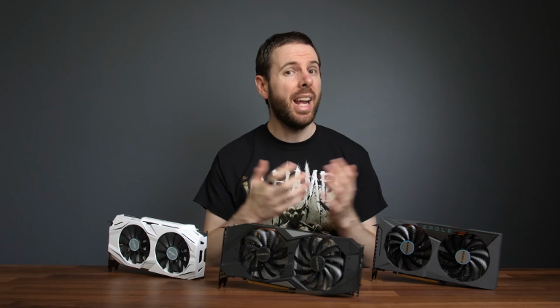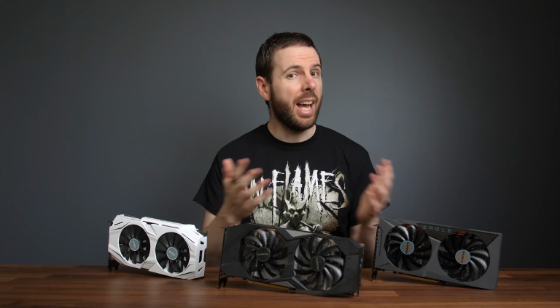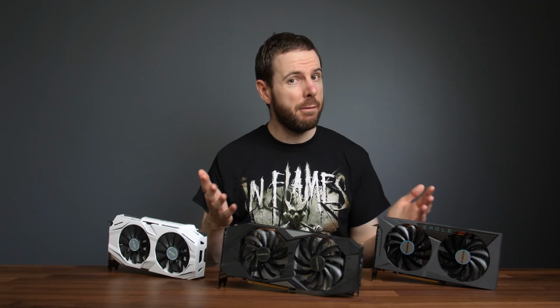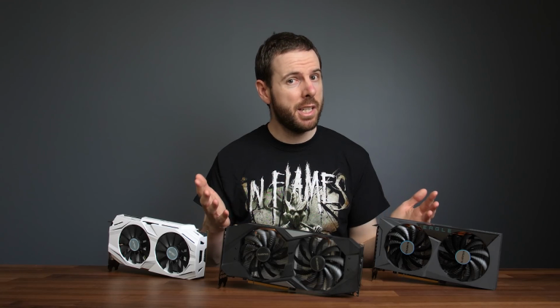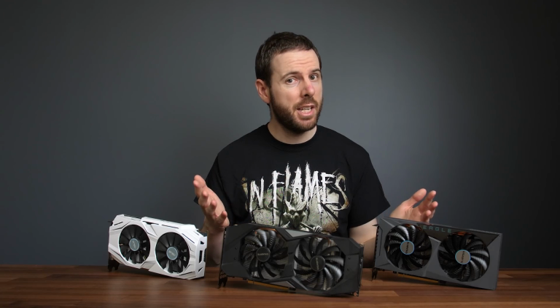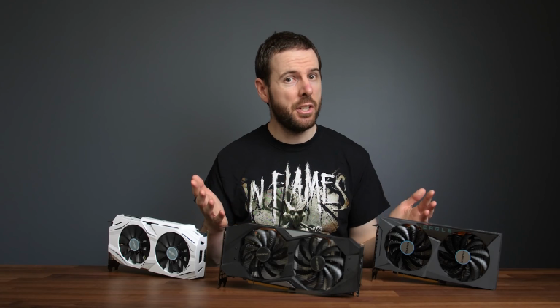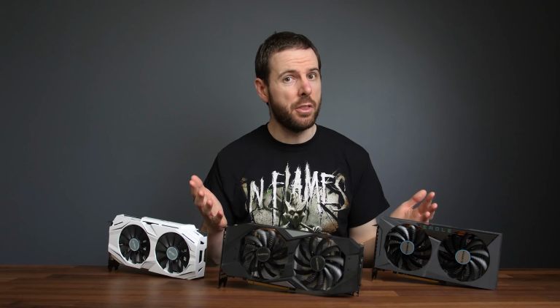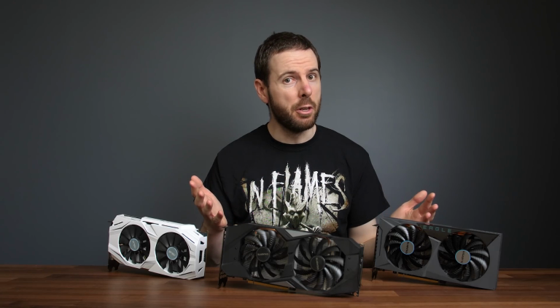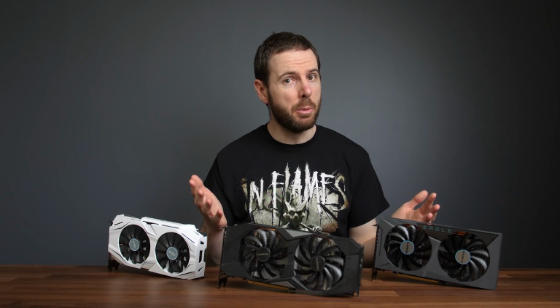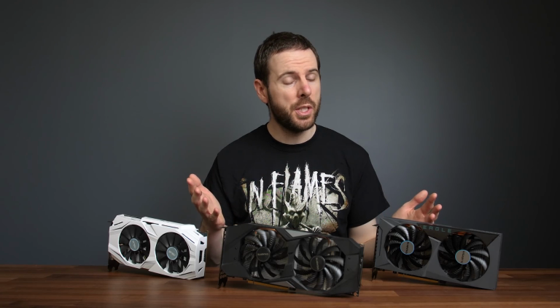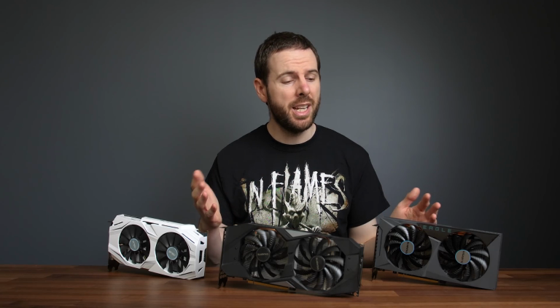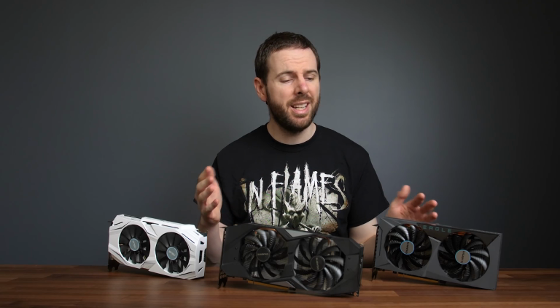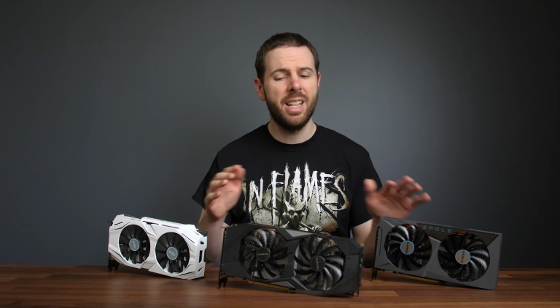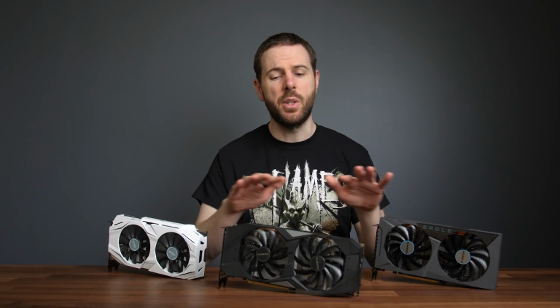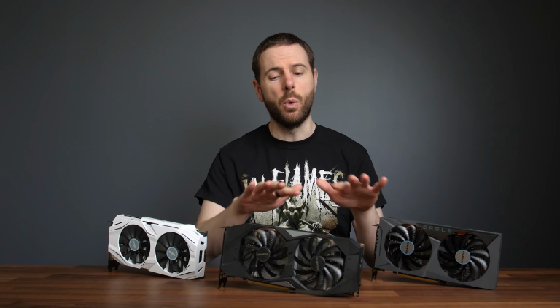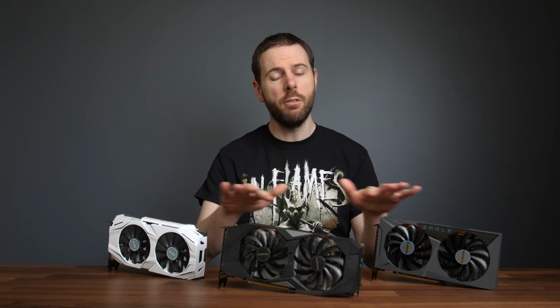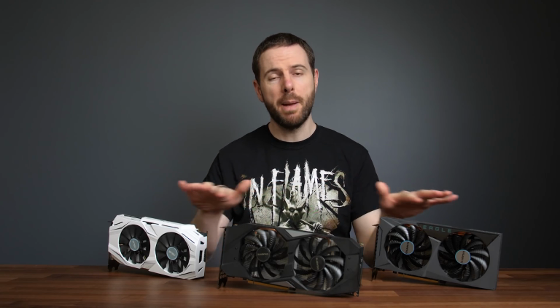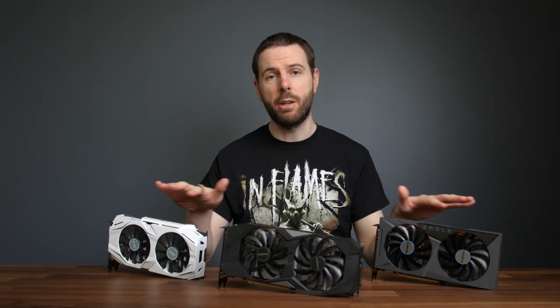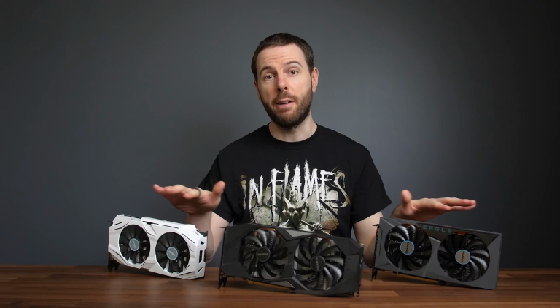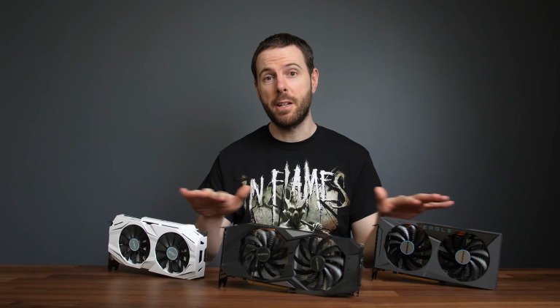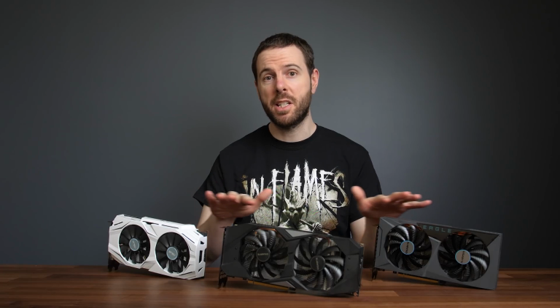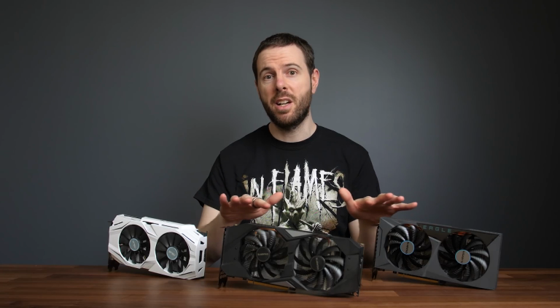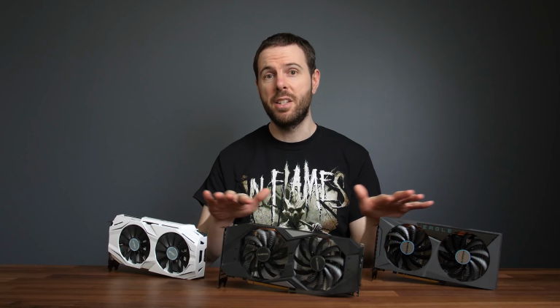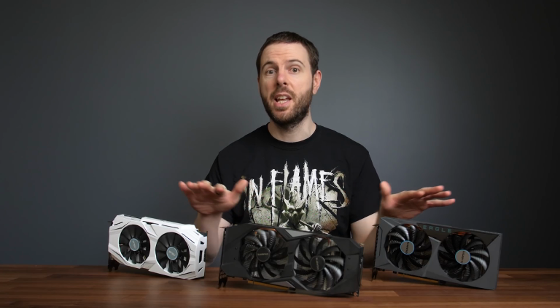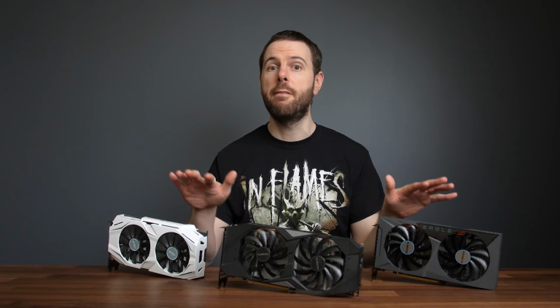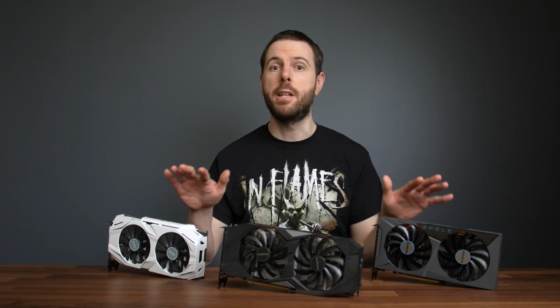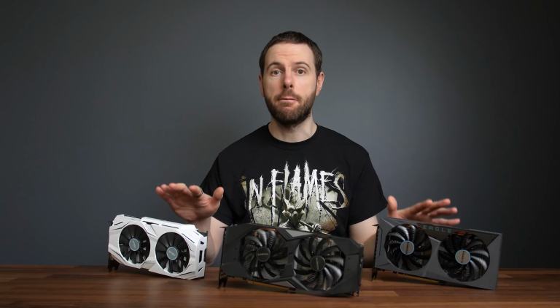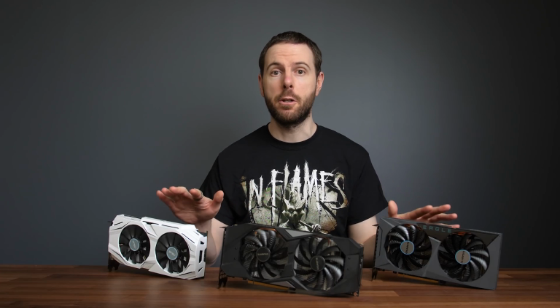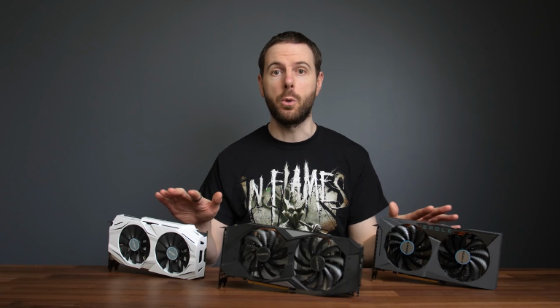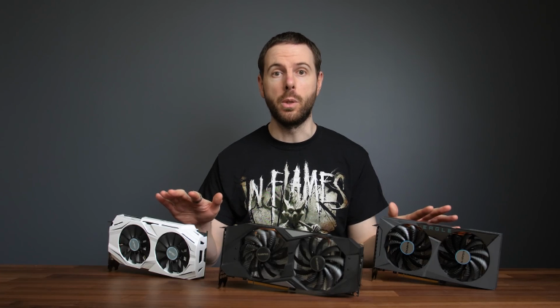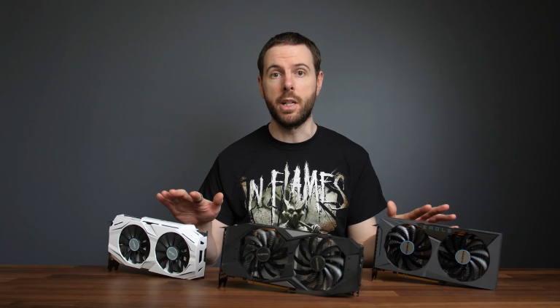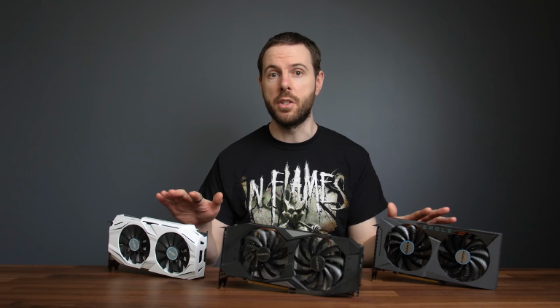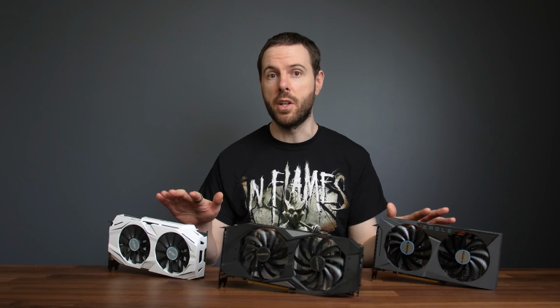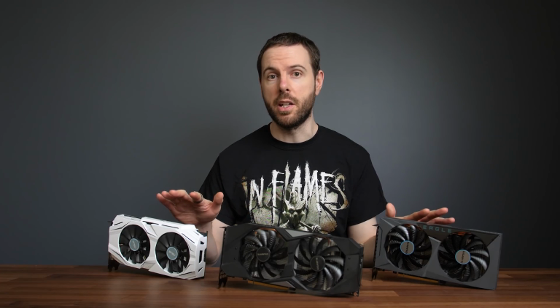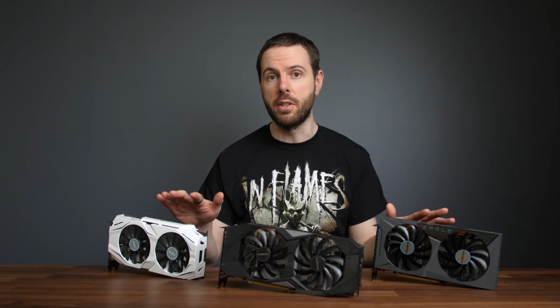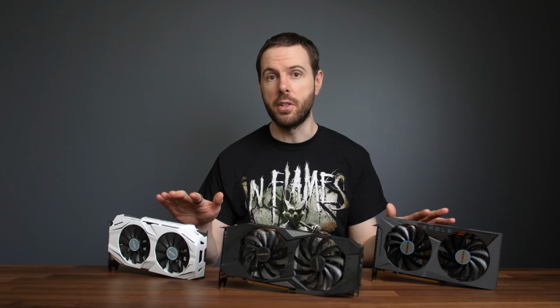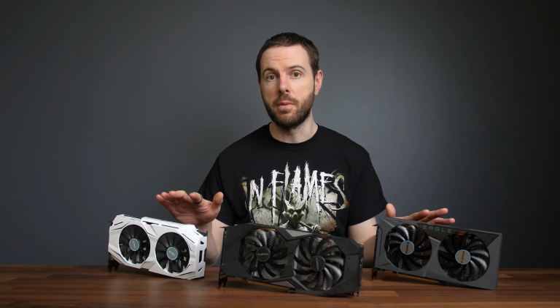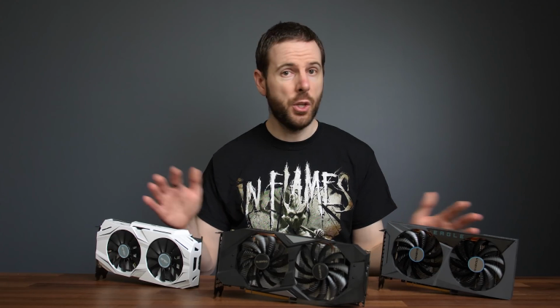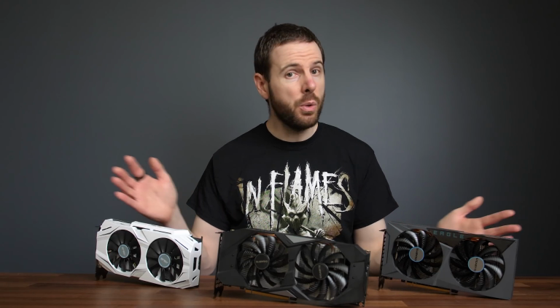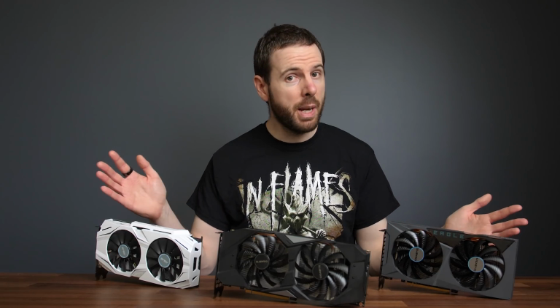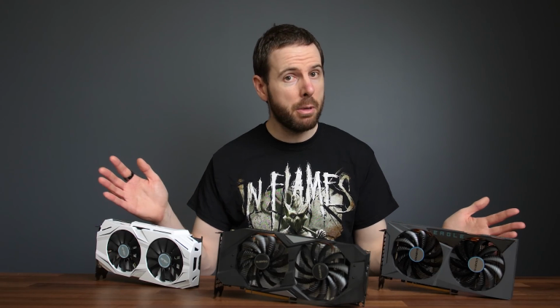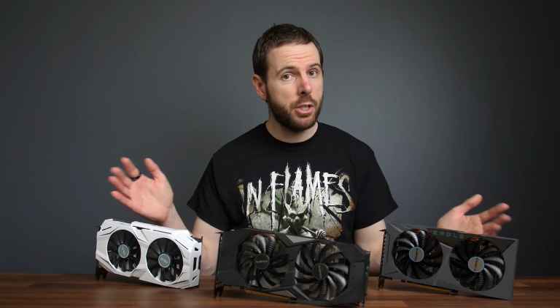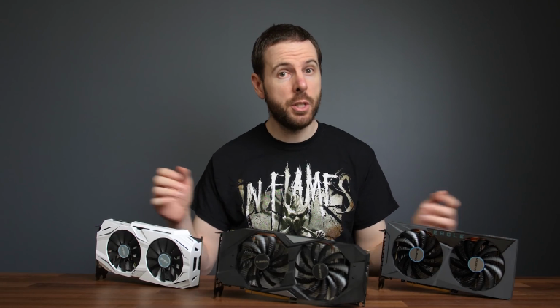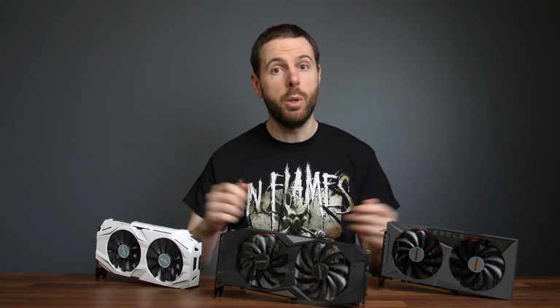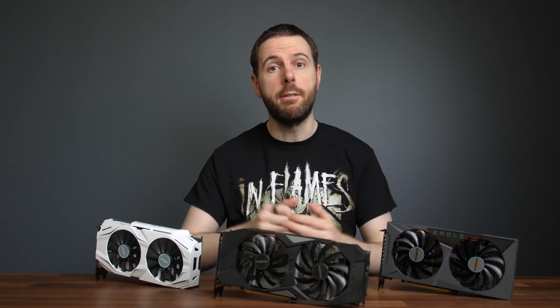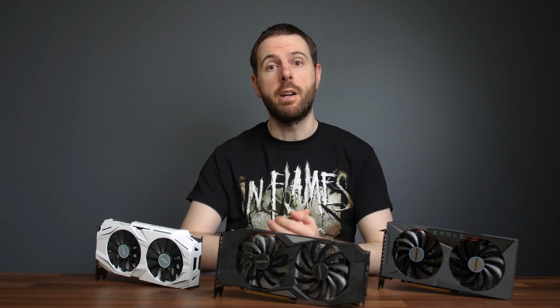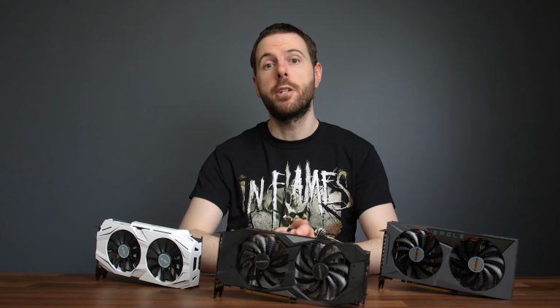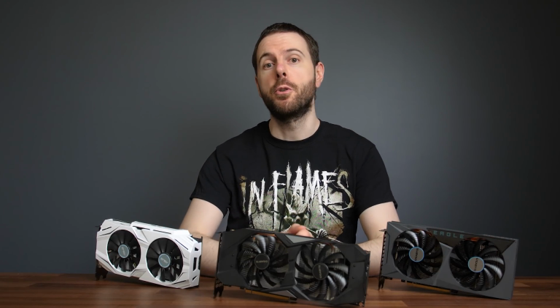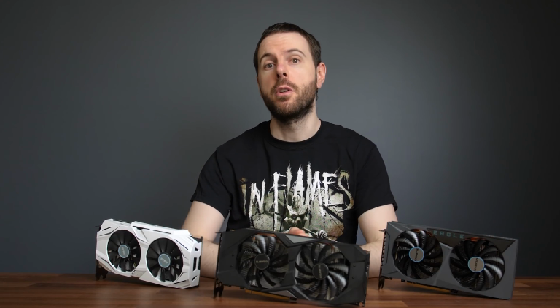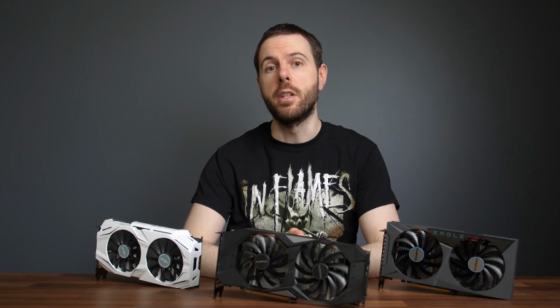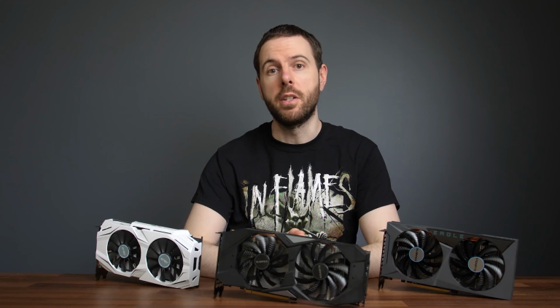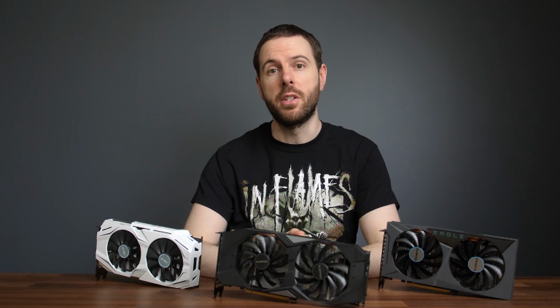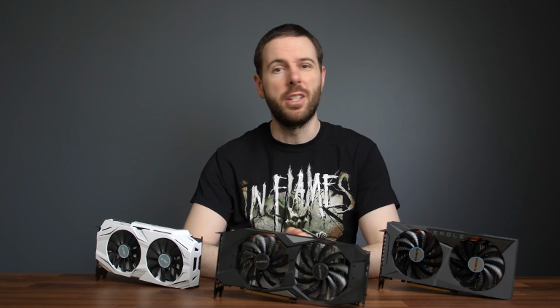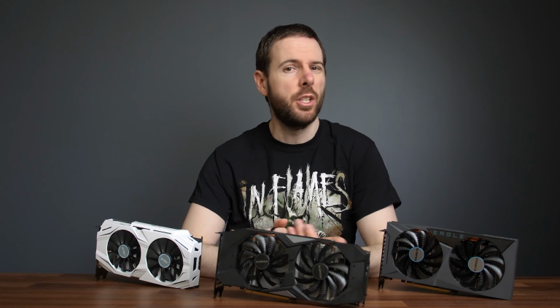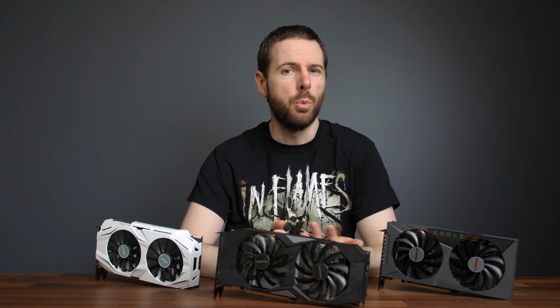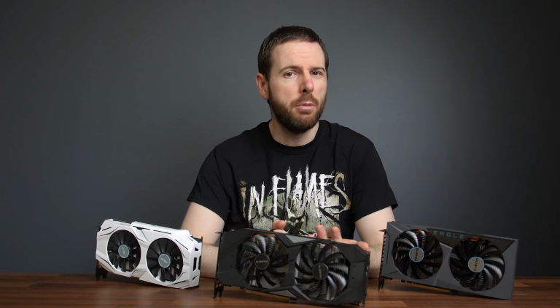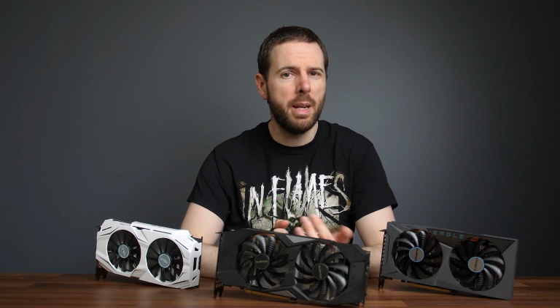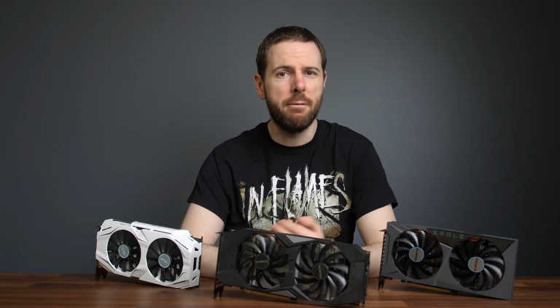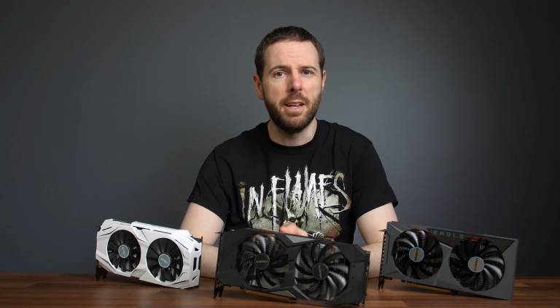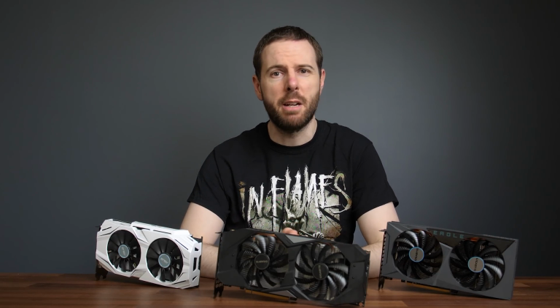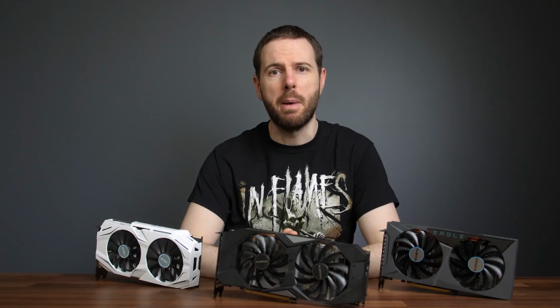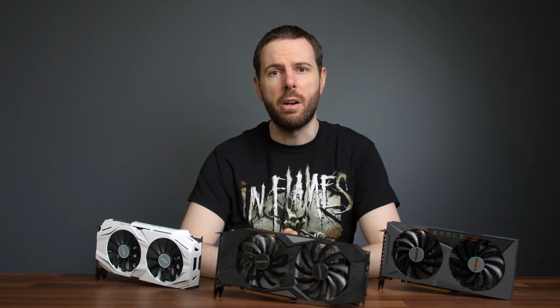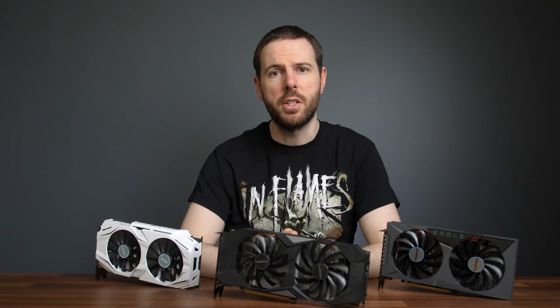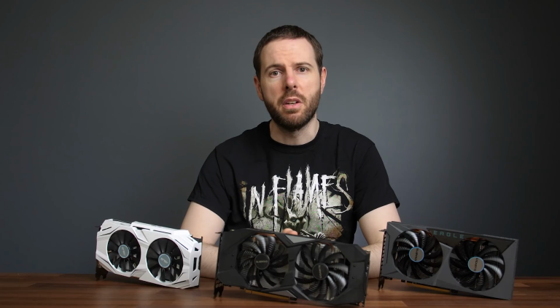I haven't tested thermals here as all of my graphics cards have different cooling designs, so temperatures will vary due to this — it just wouldn't be a fair comparison.